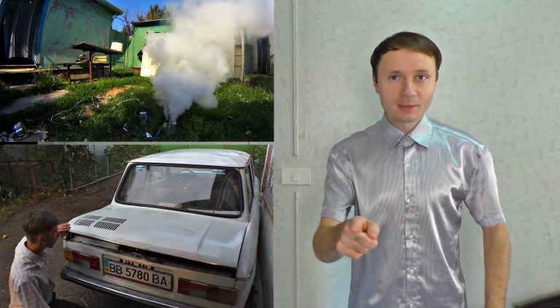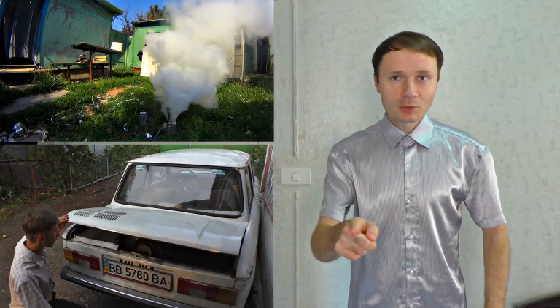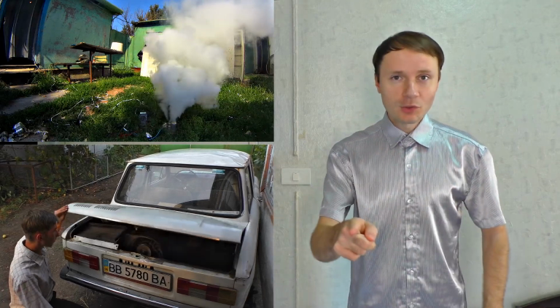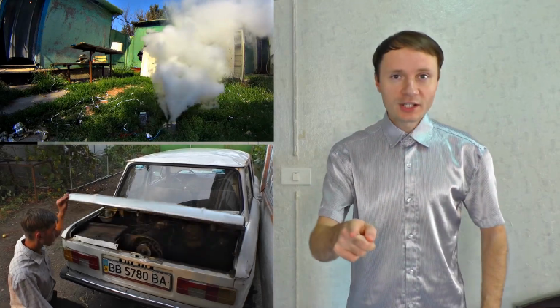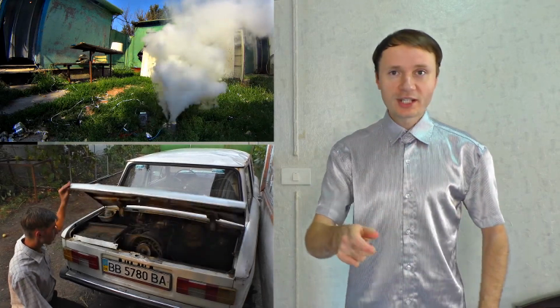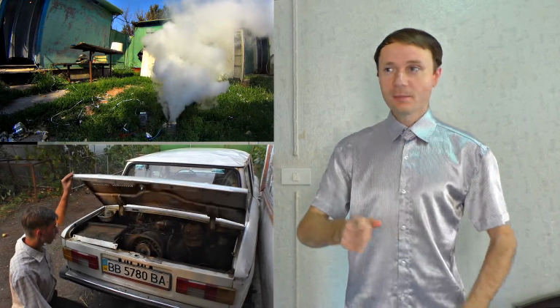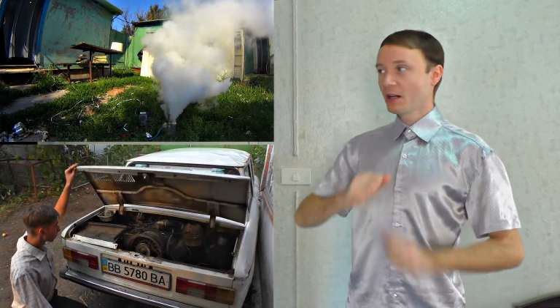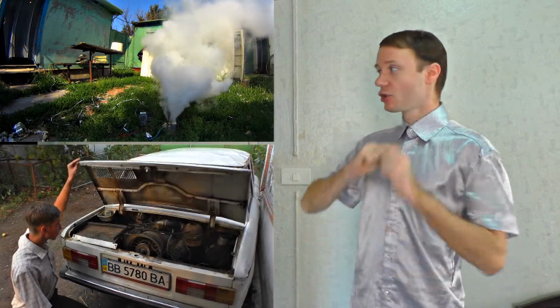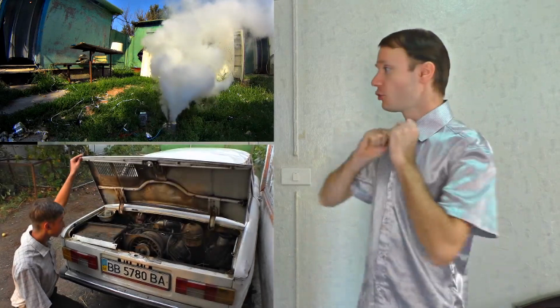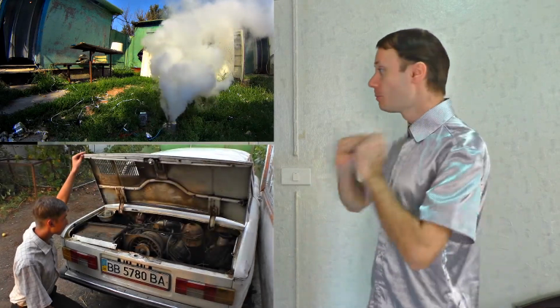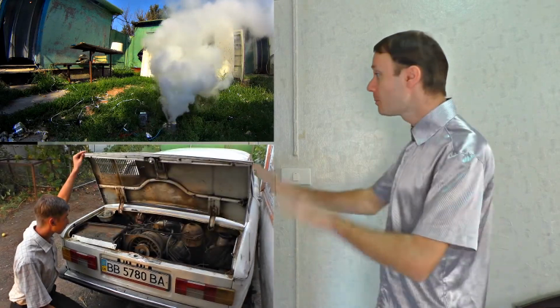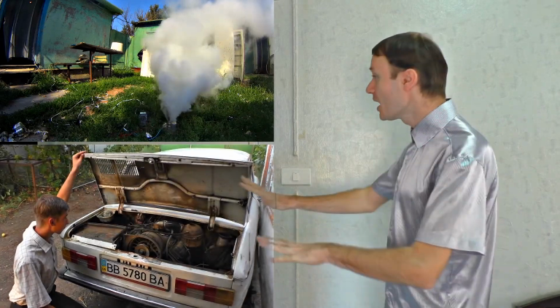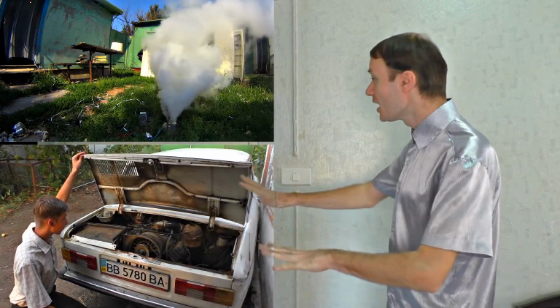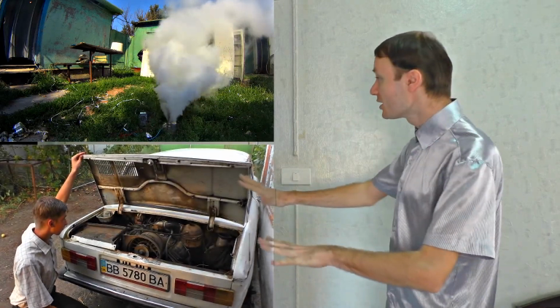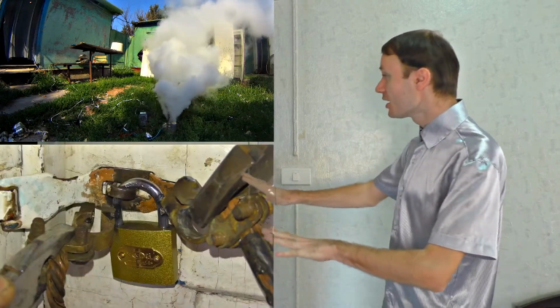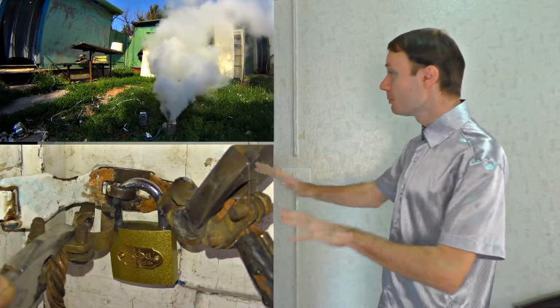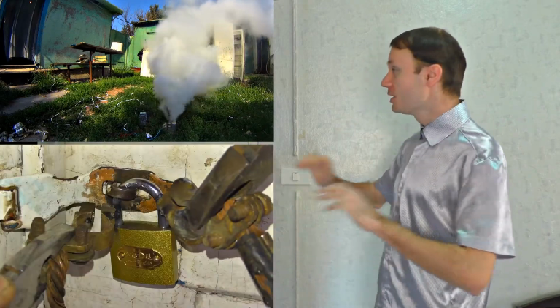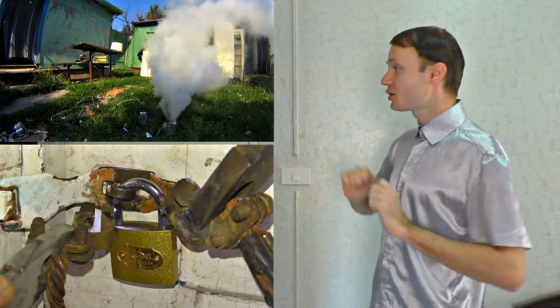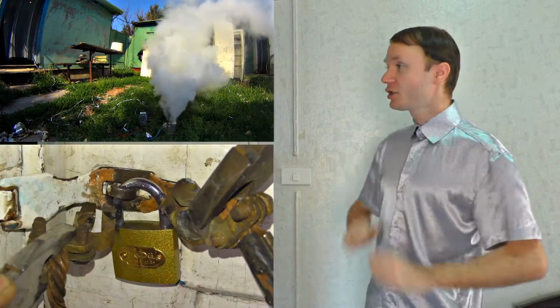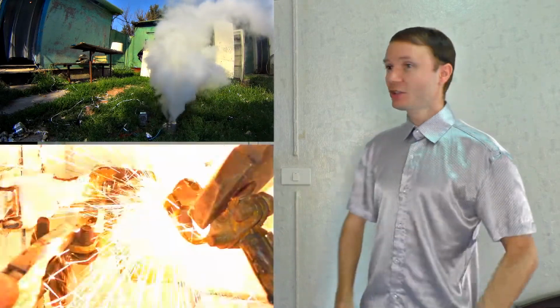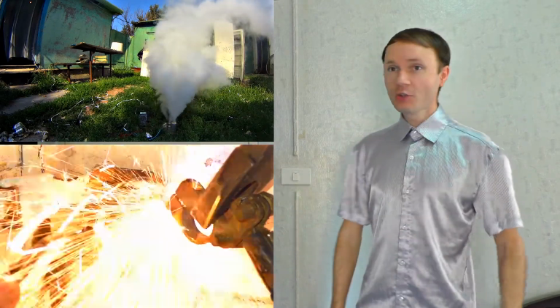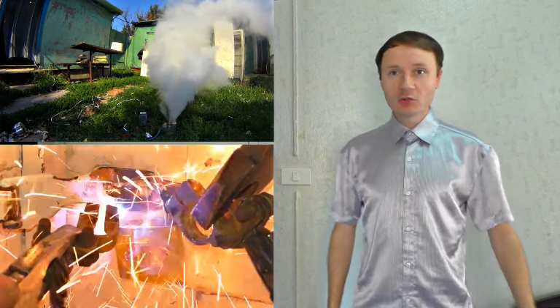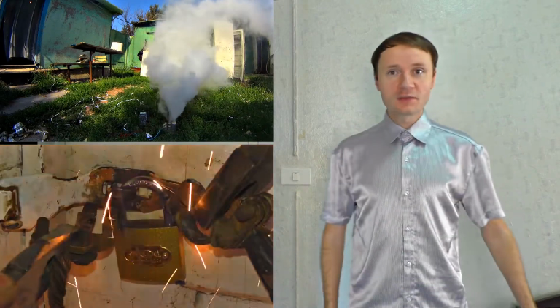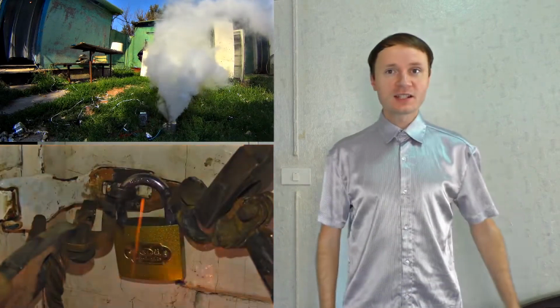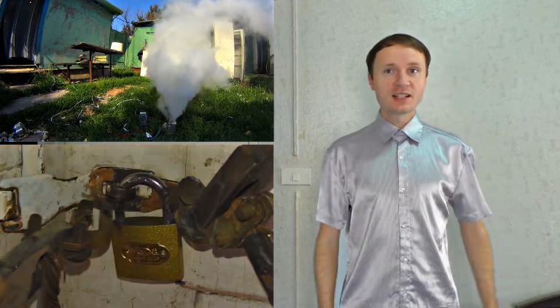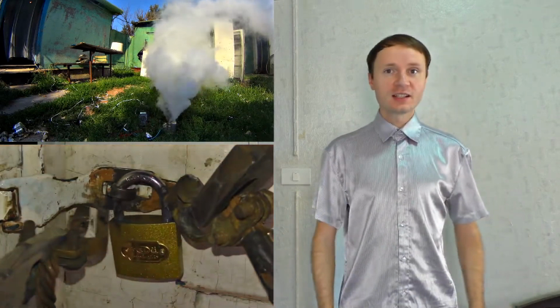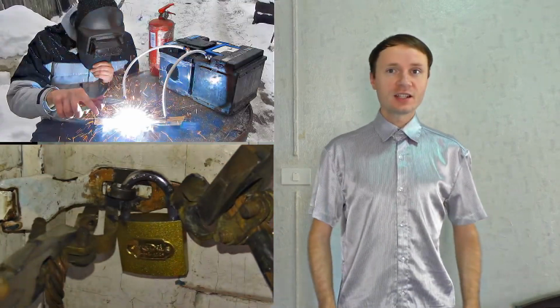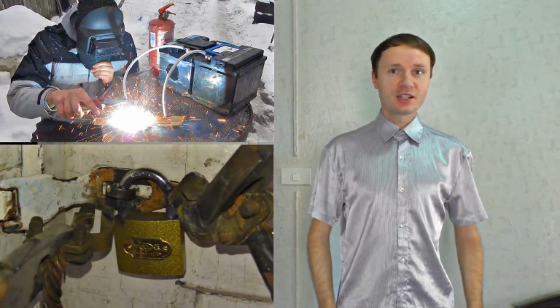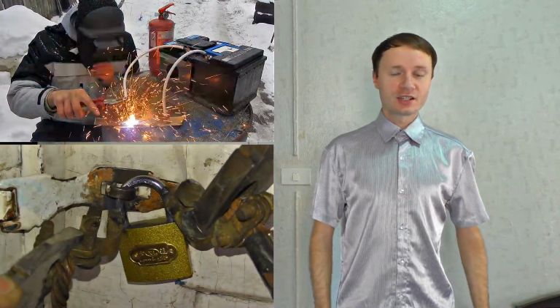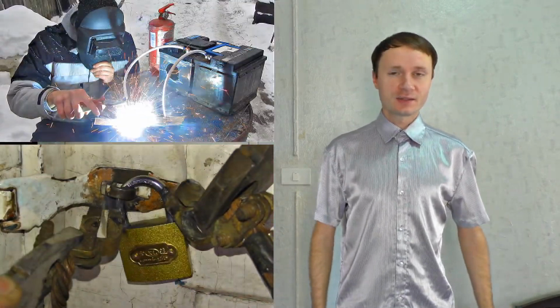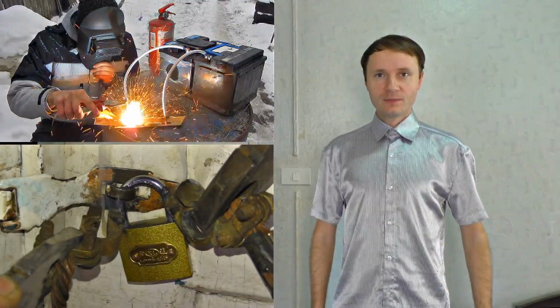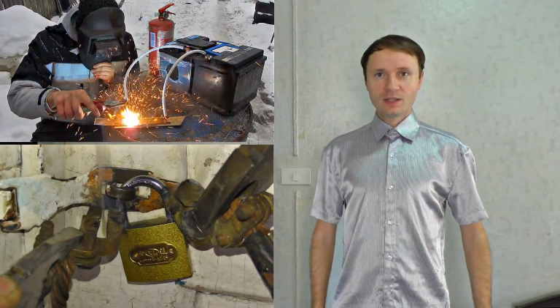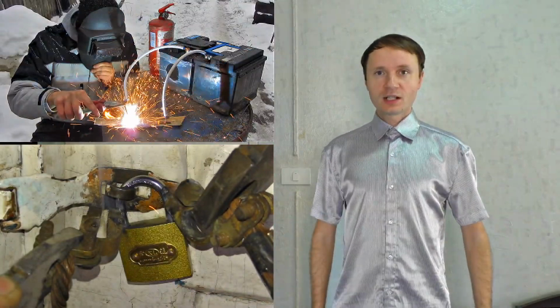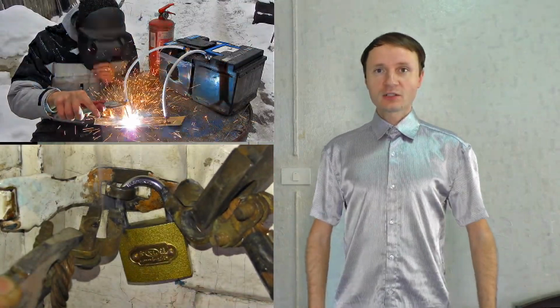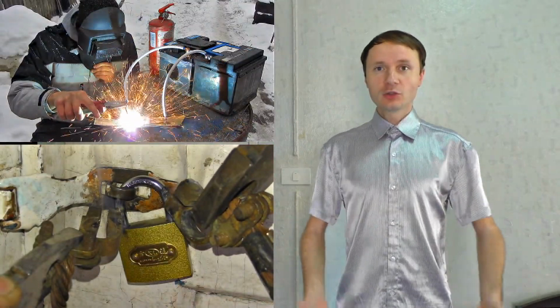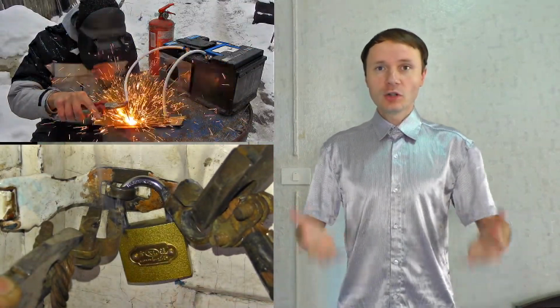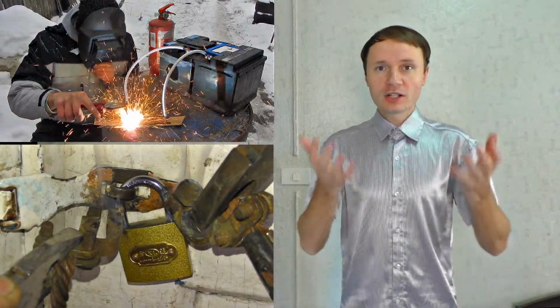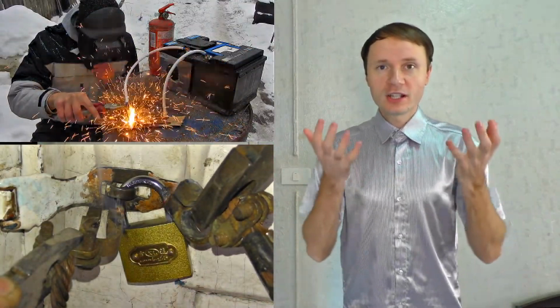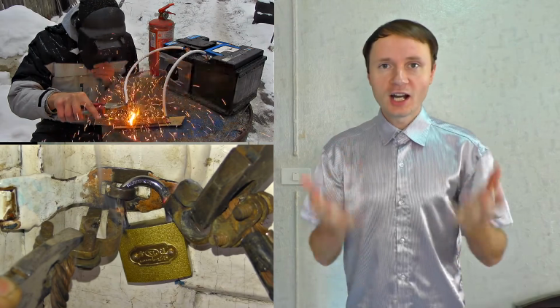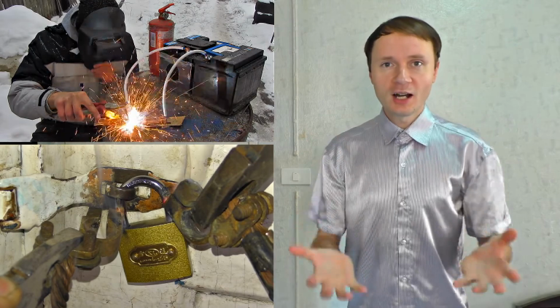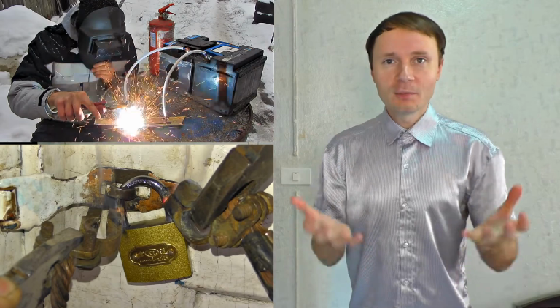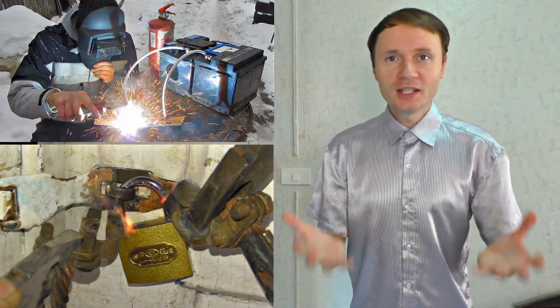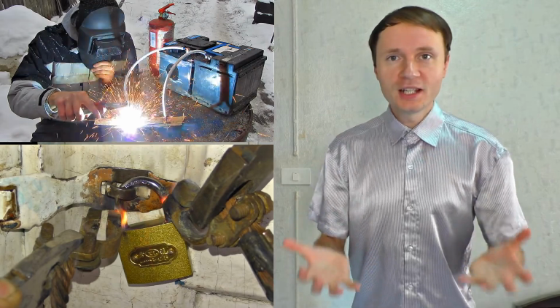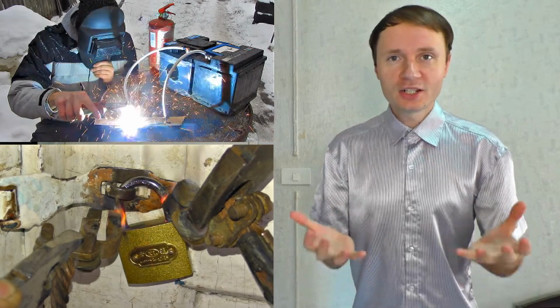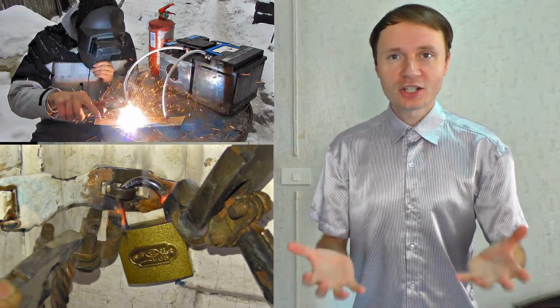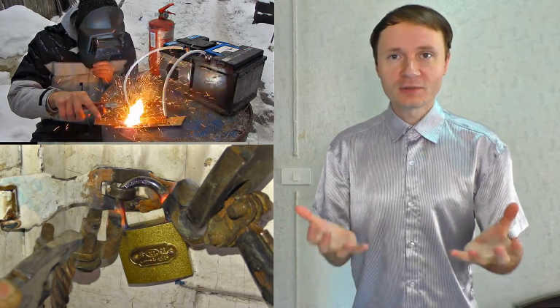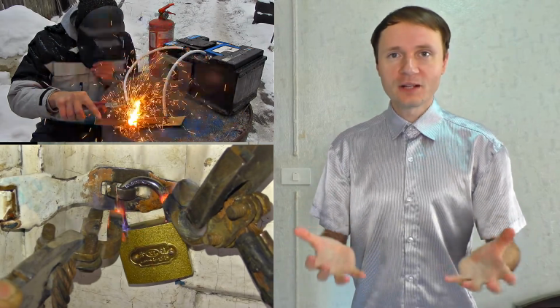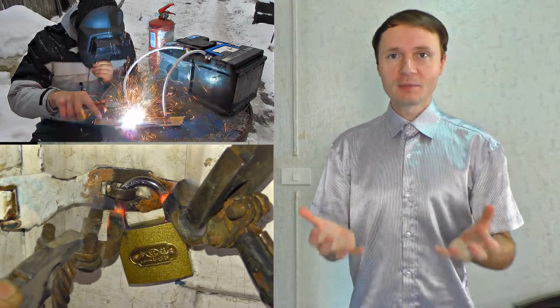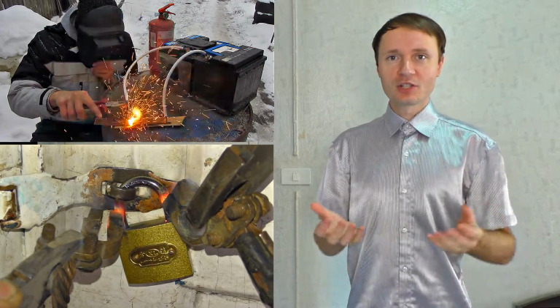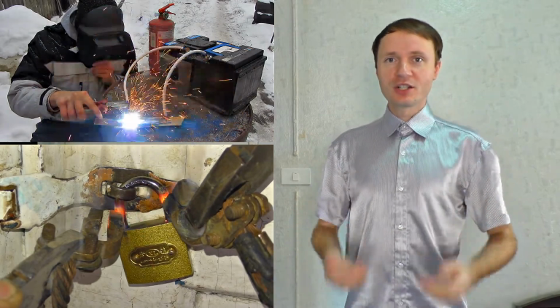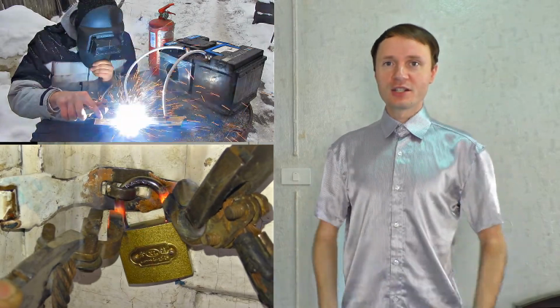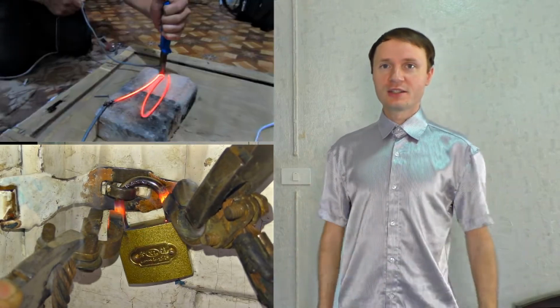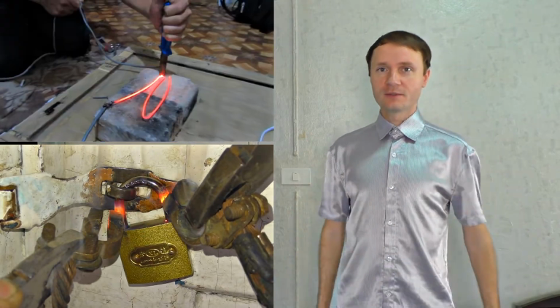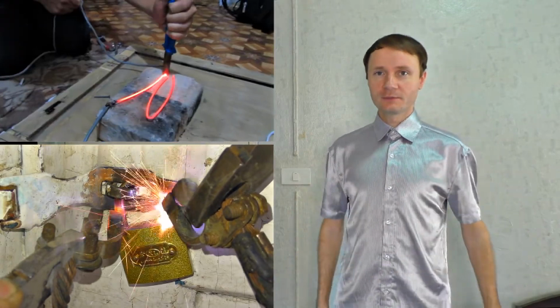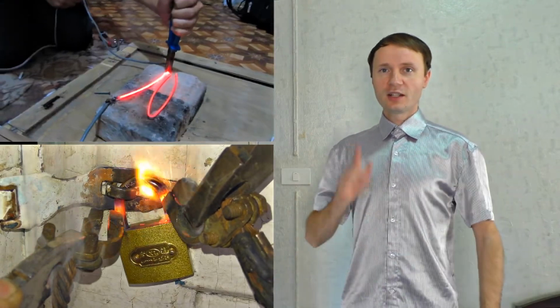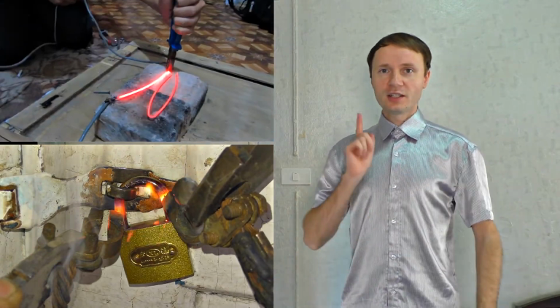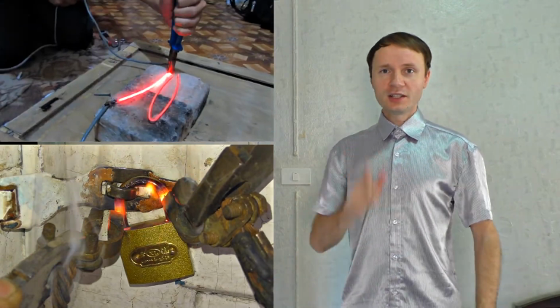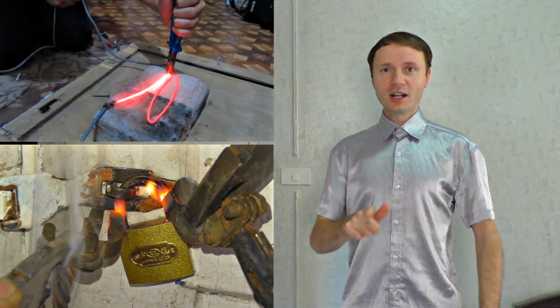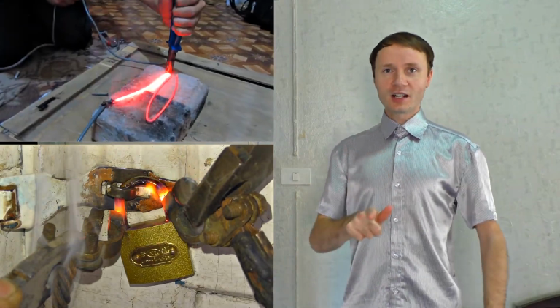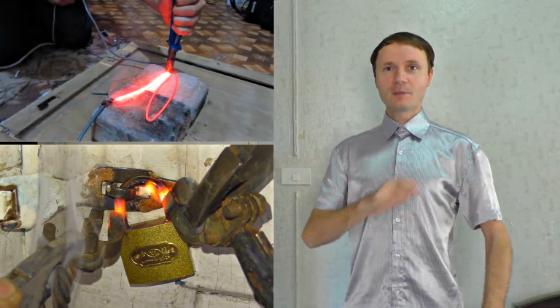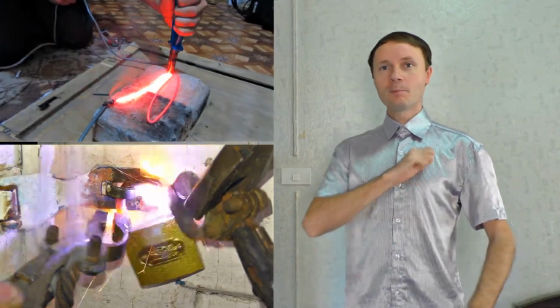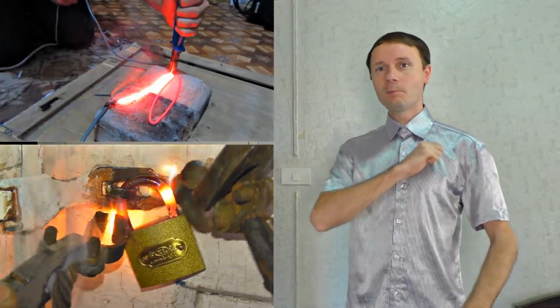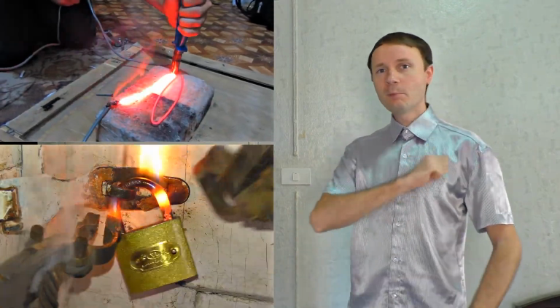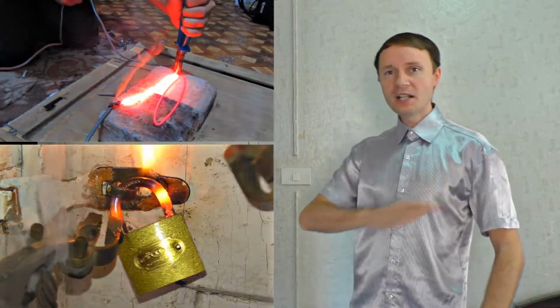In this video, I'm going to show you 5 unusual tricks with electricity that will simplify your life. So let's get started!